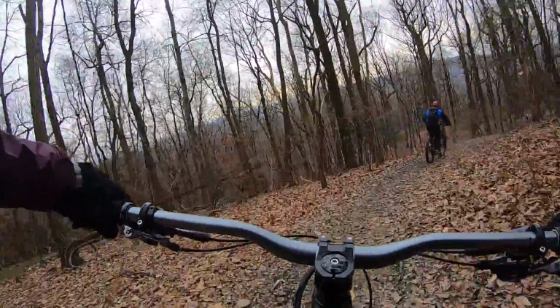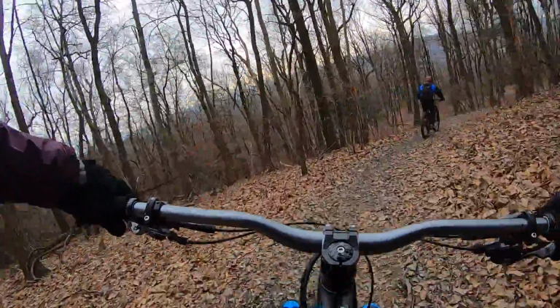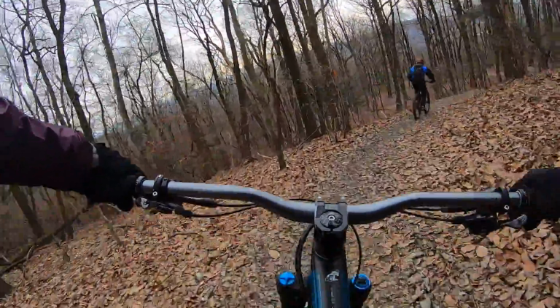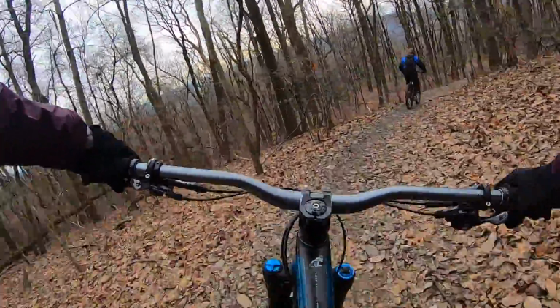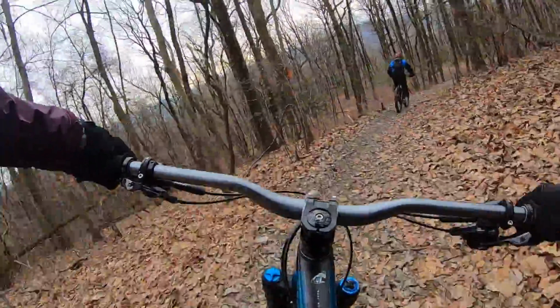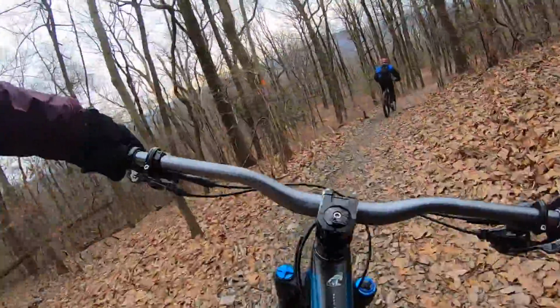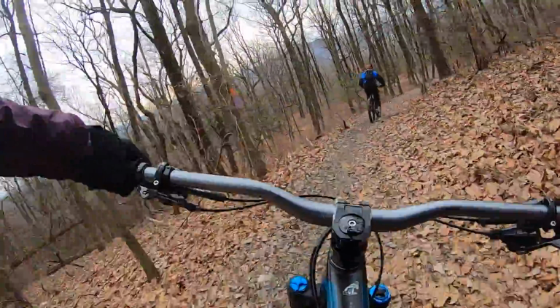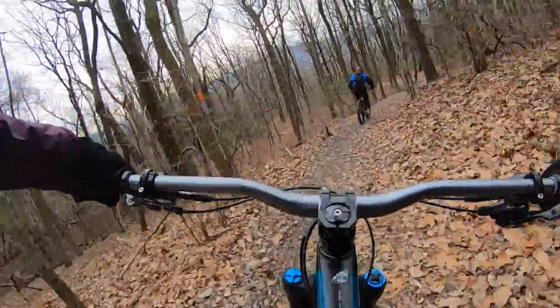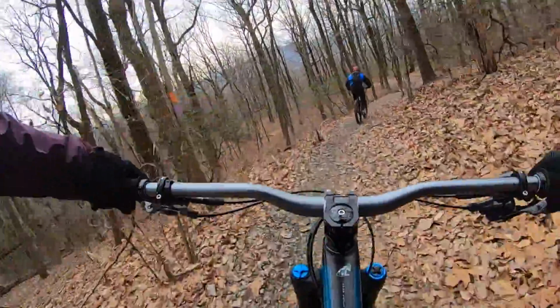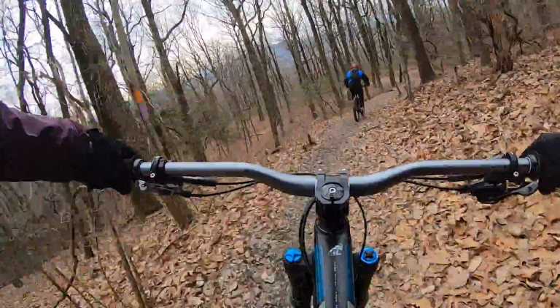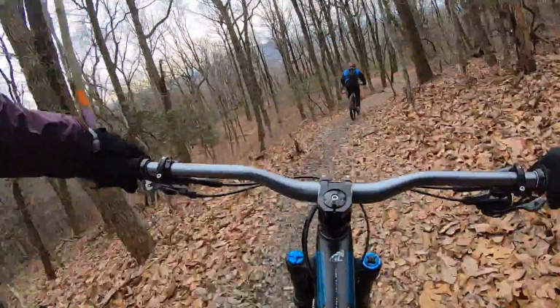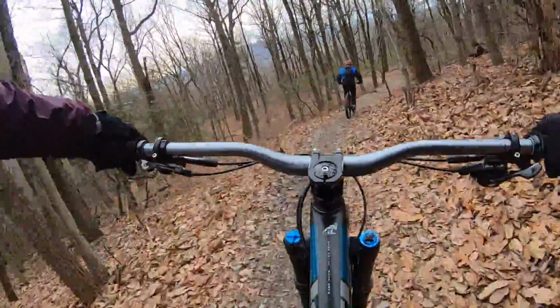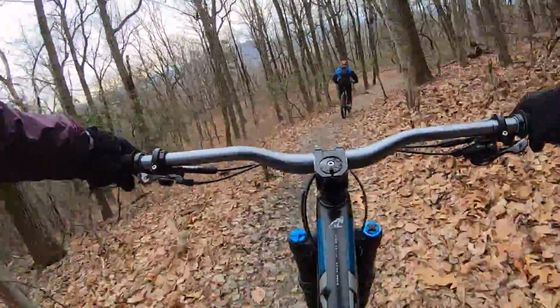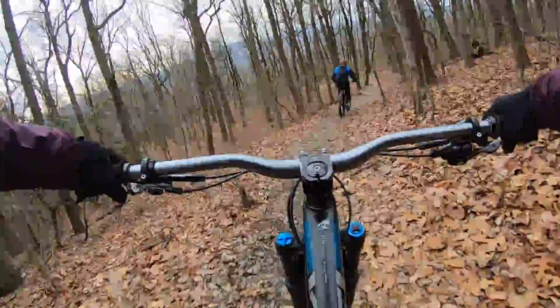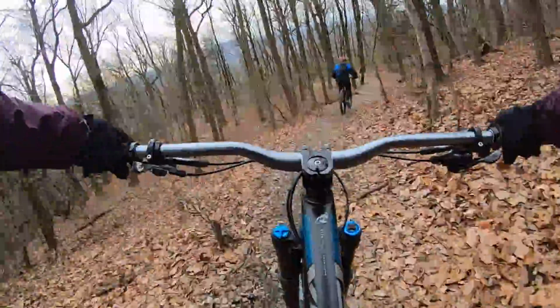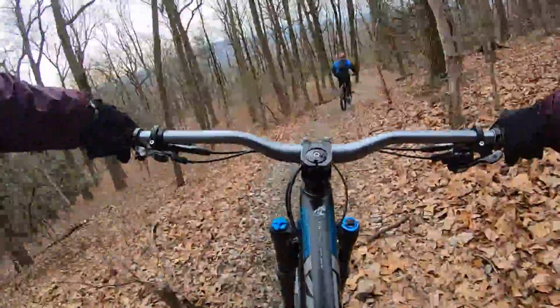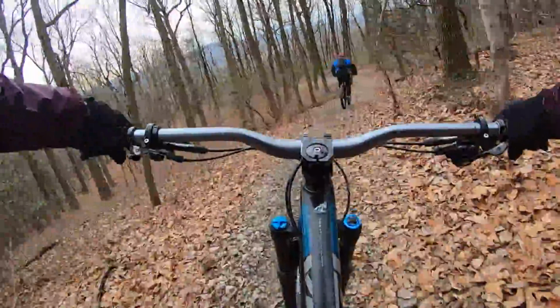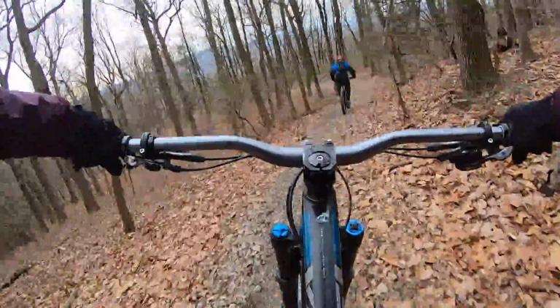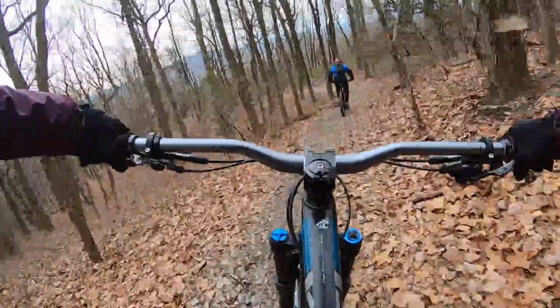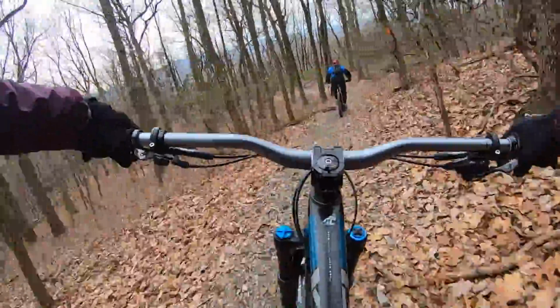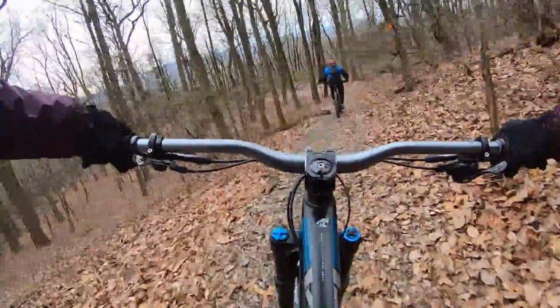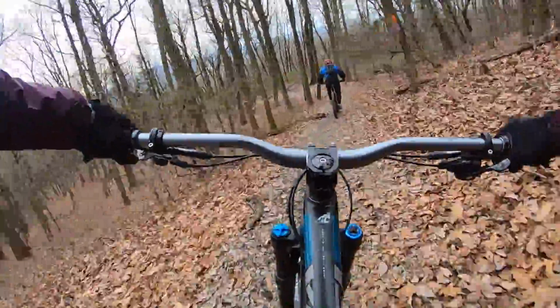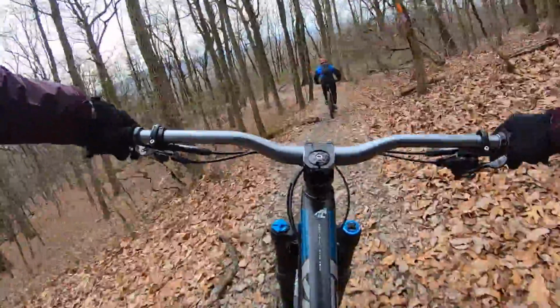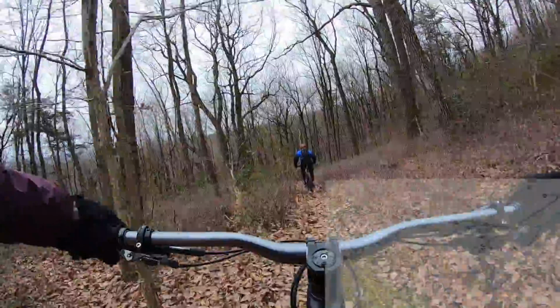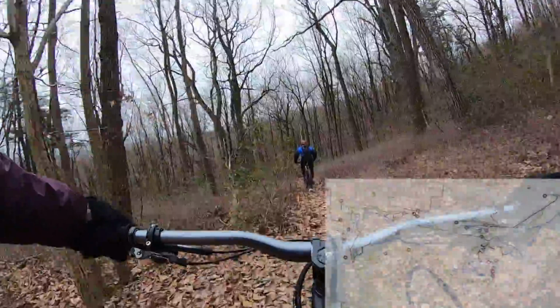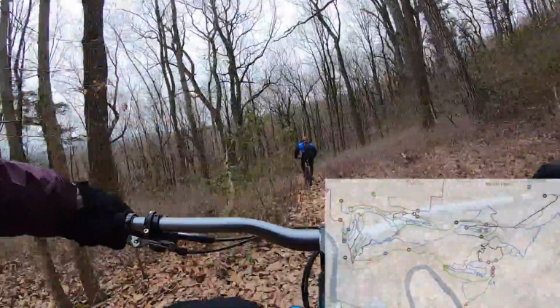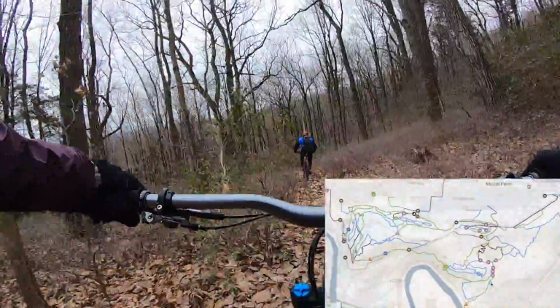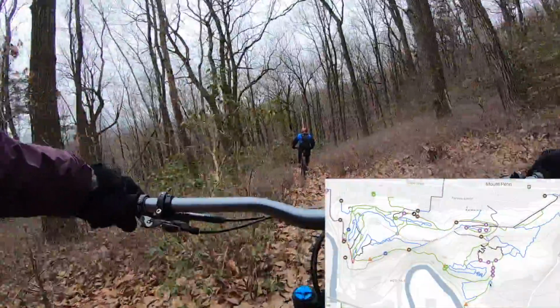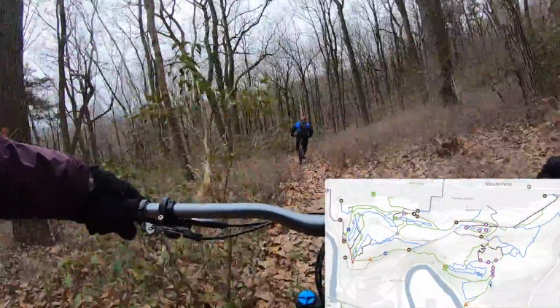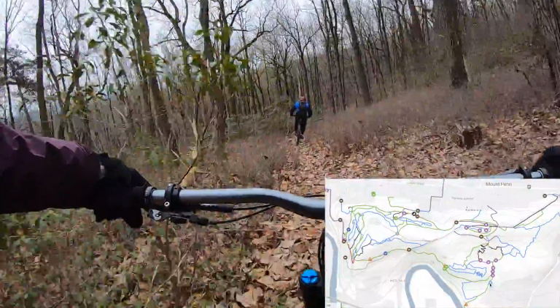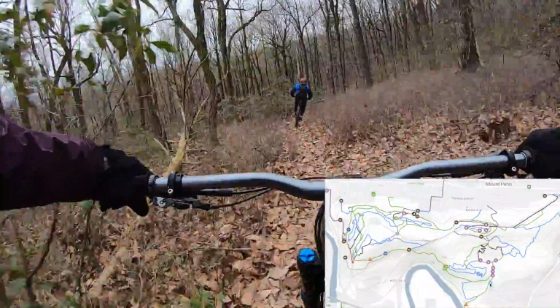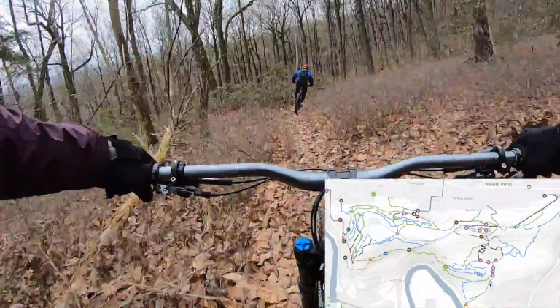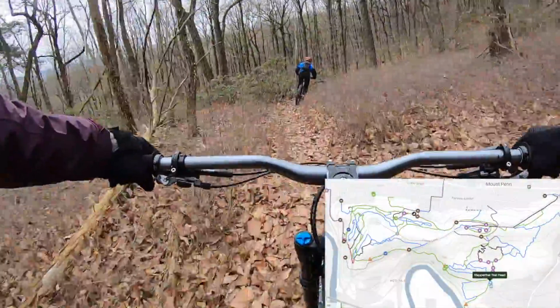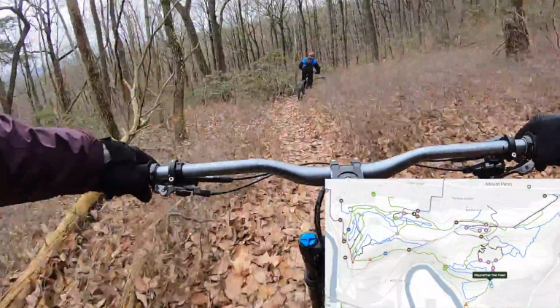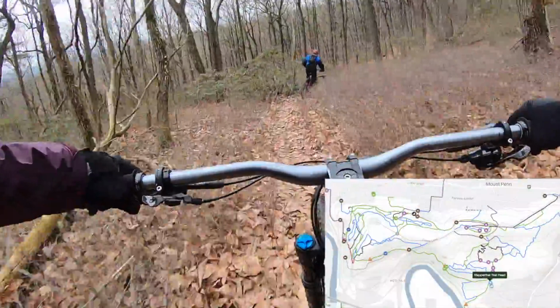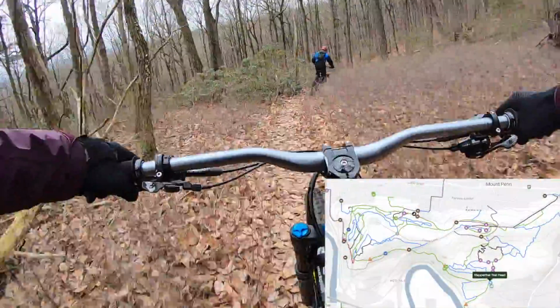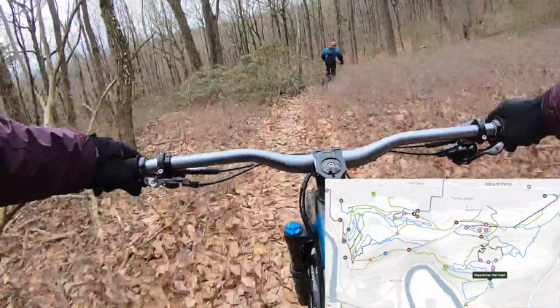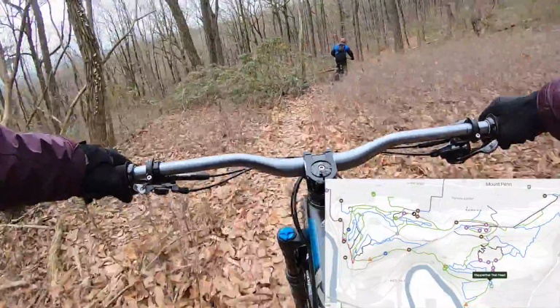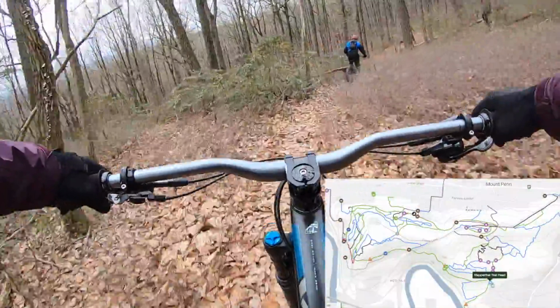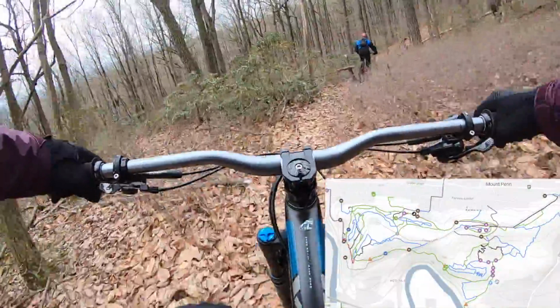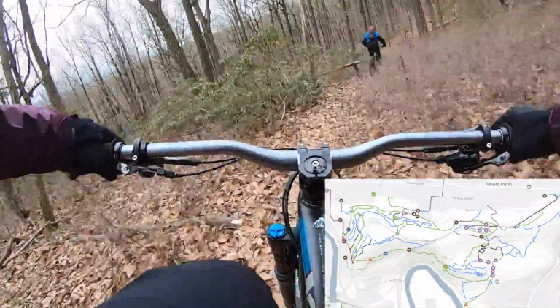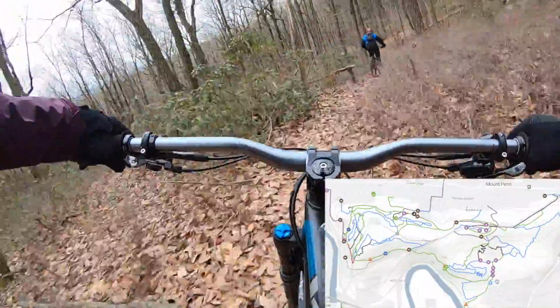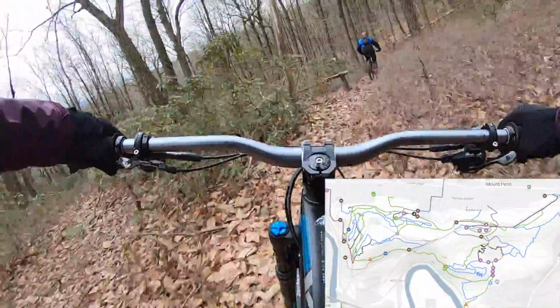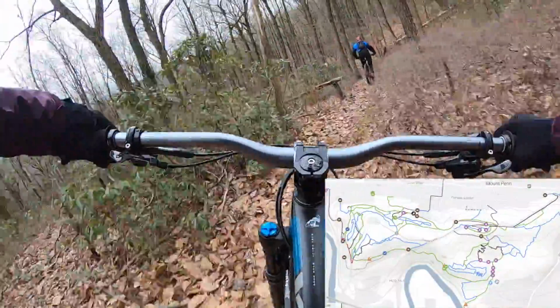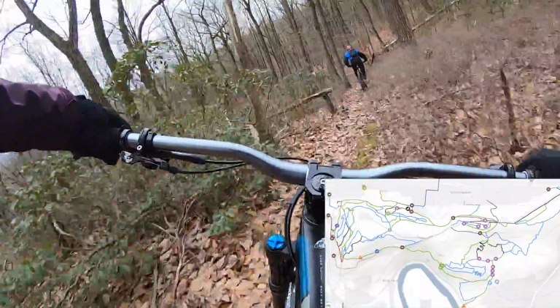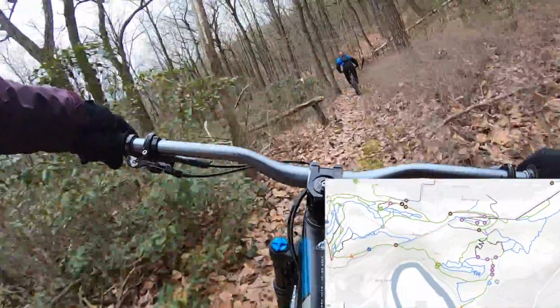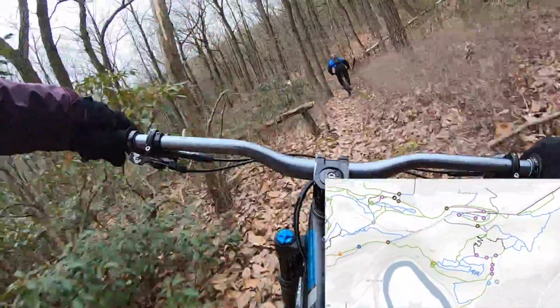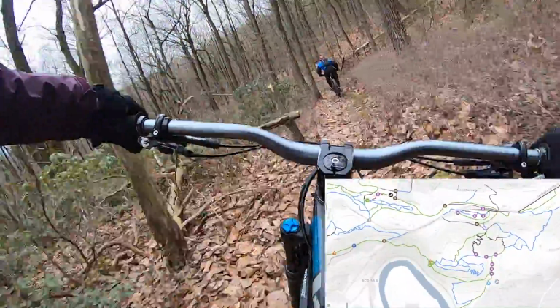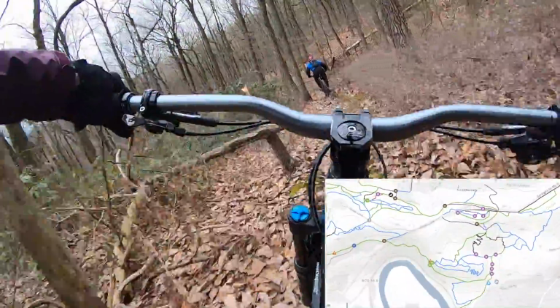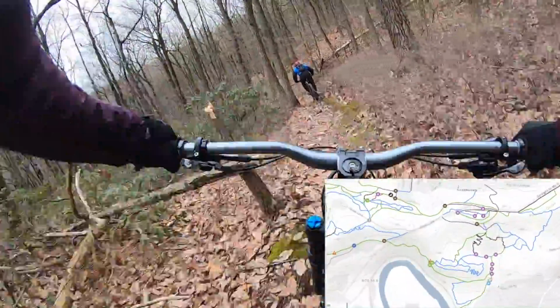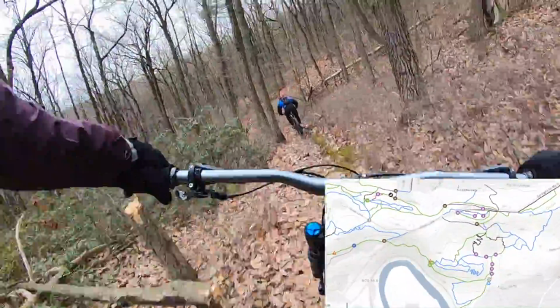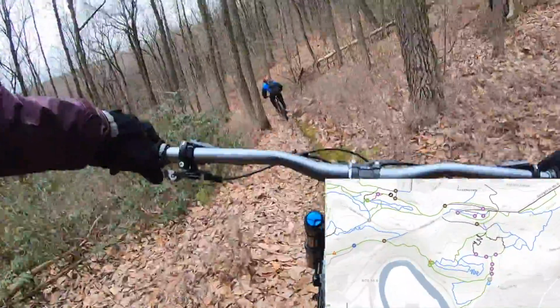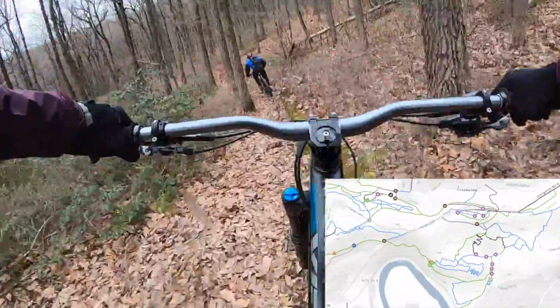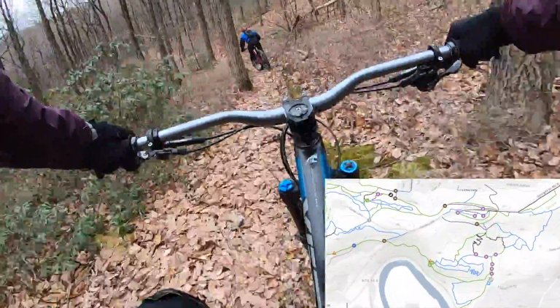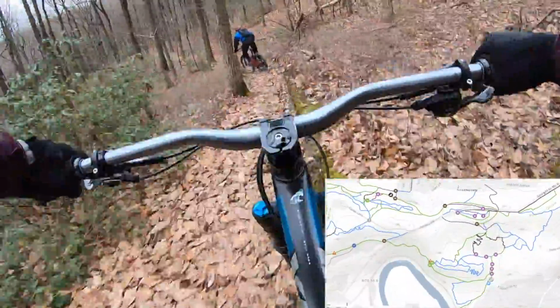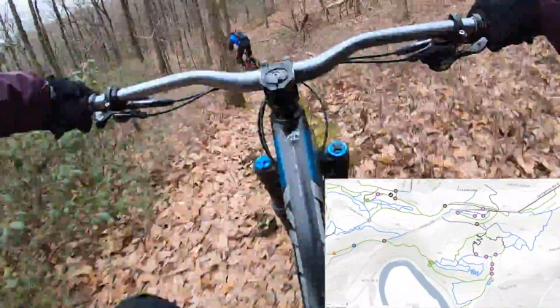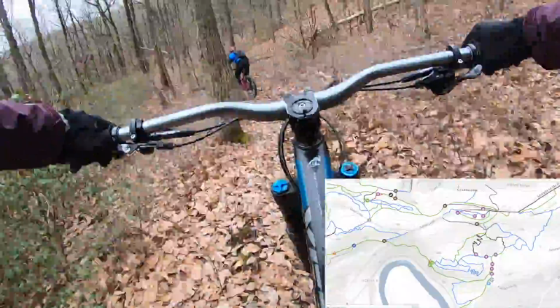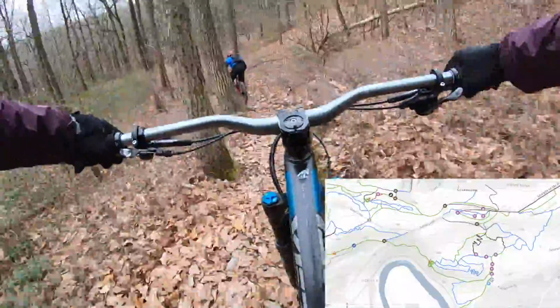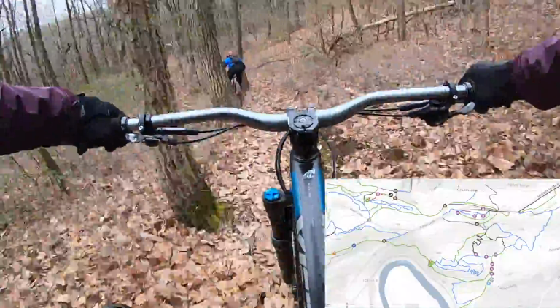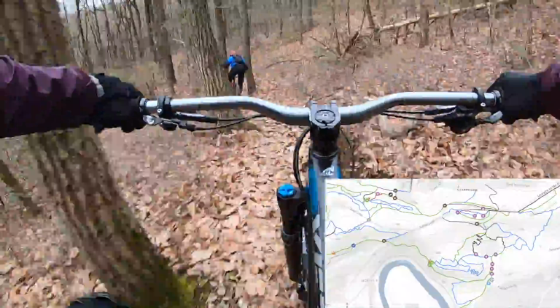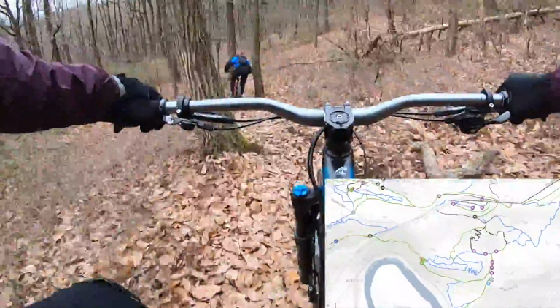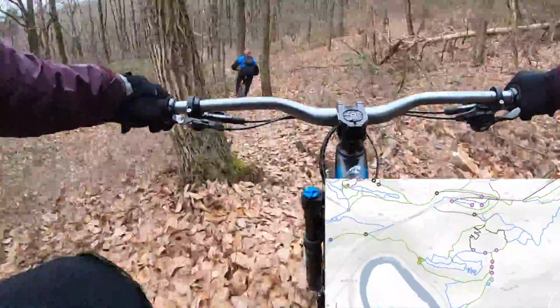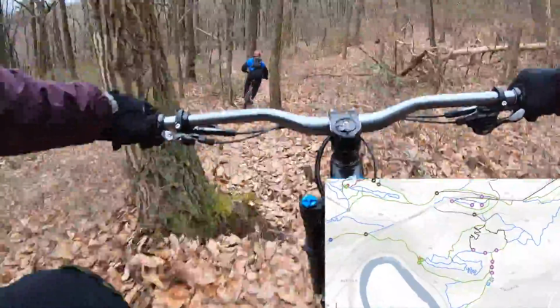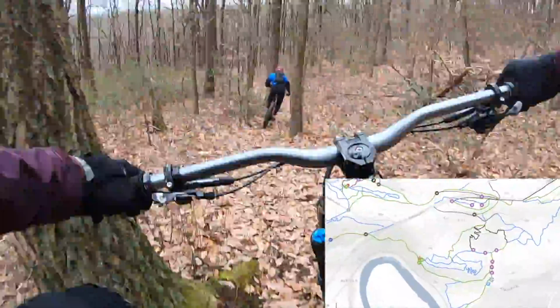Back up again, doing Scott's Run, heading to the second lookout. As we descend Scott's Run, we're going to lay out today's ride on TrailForks. We started at the Clapperthal parking lot and went up the NeverSink South Trail to the South Overlook.